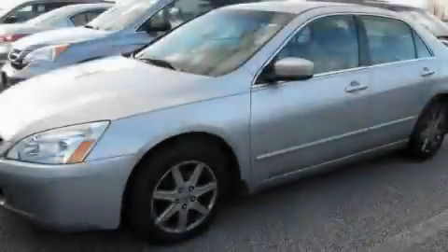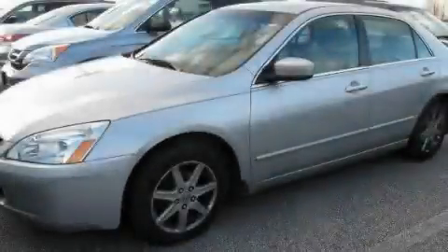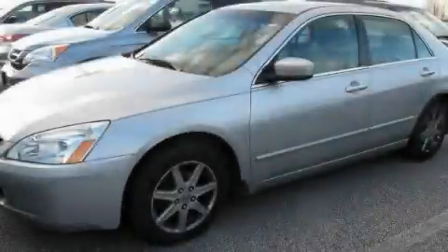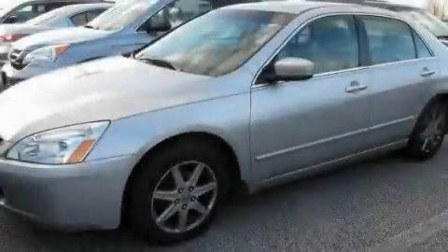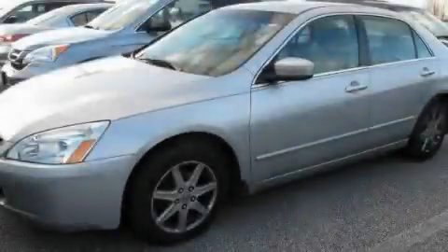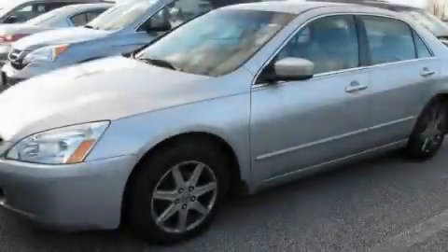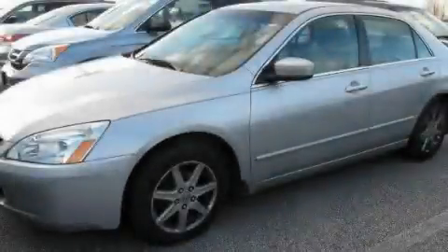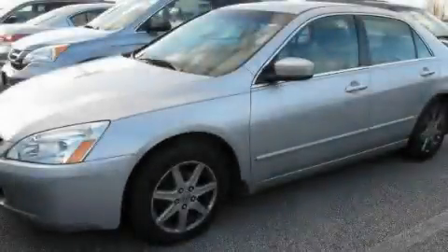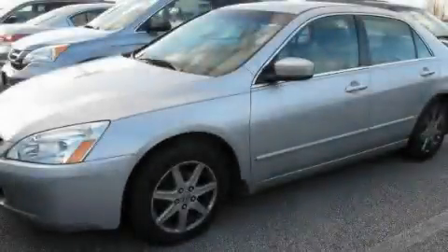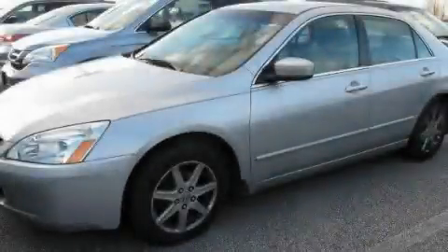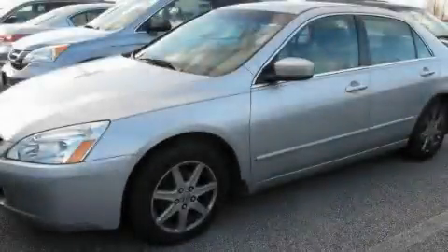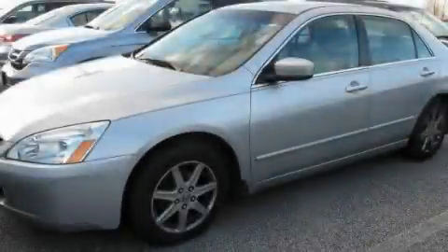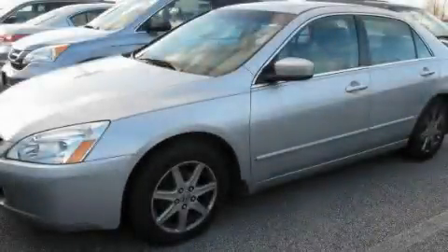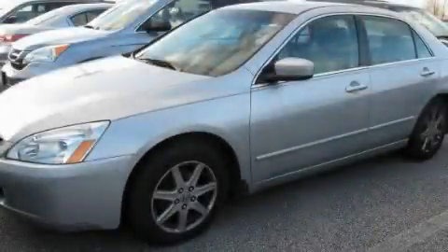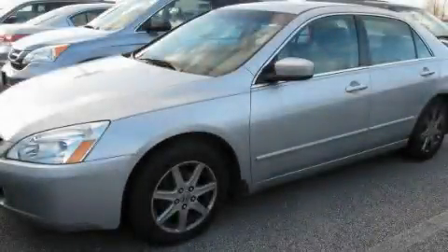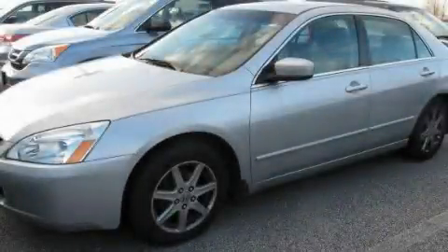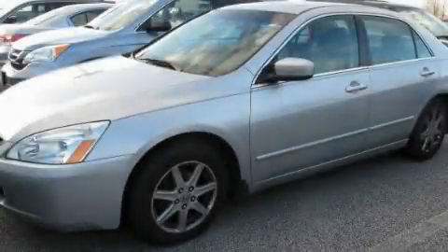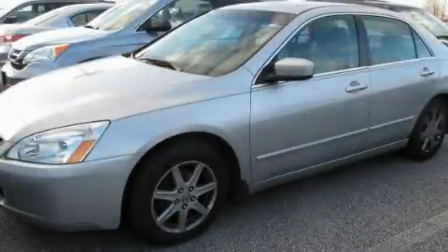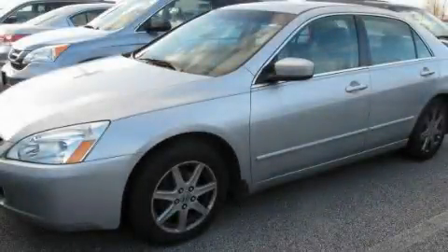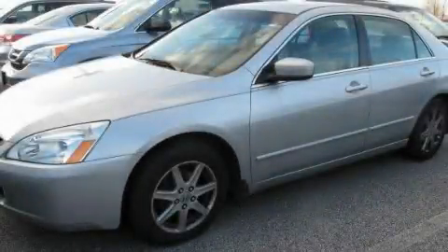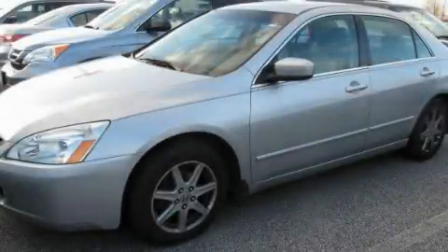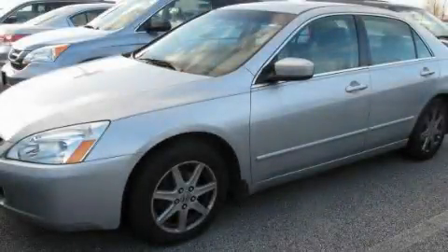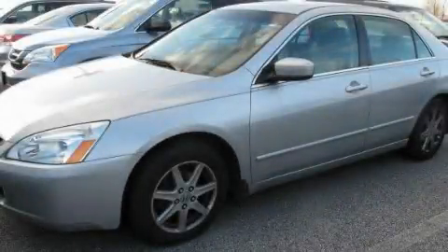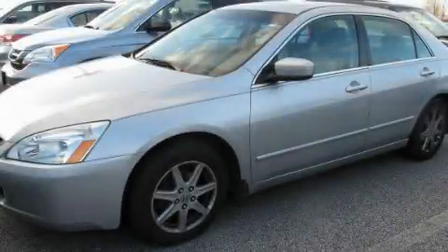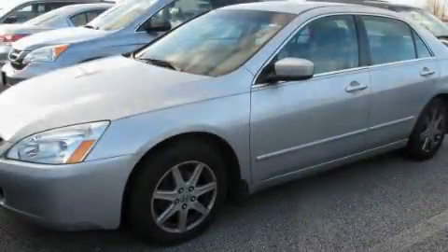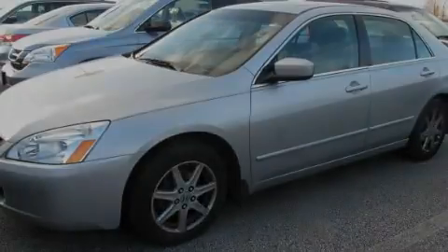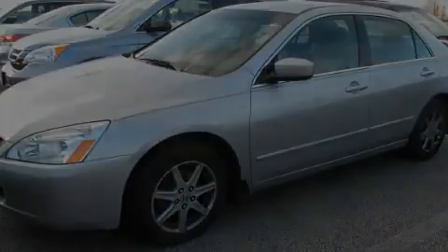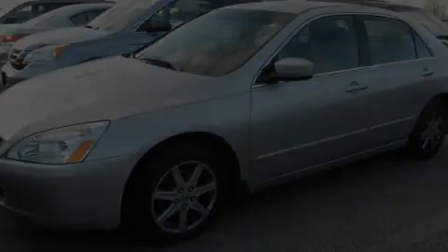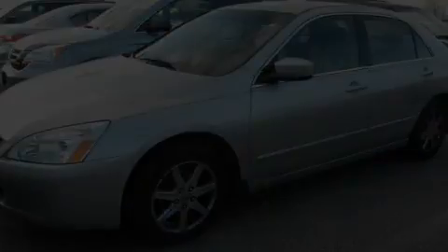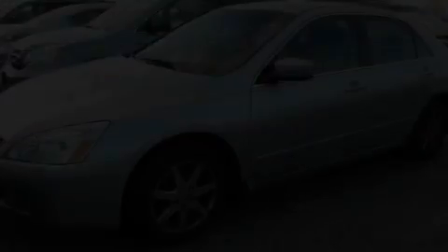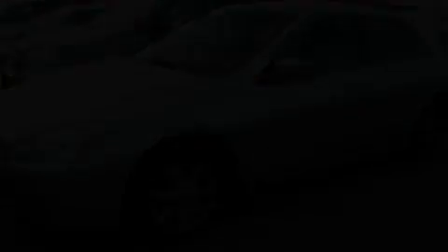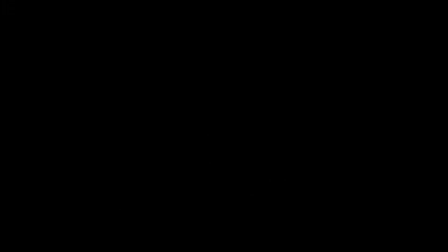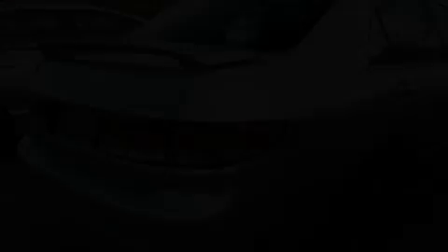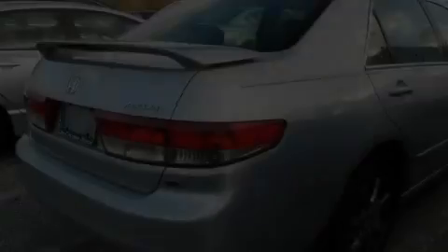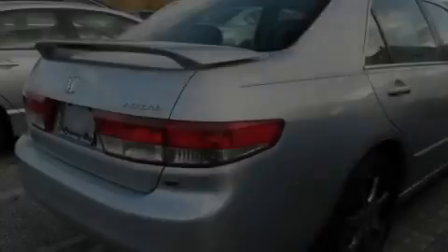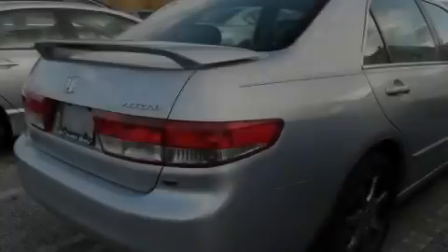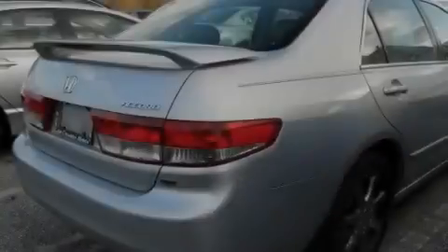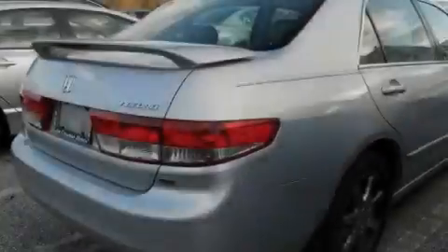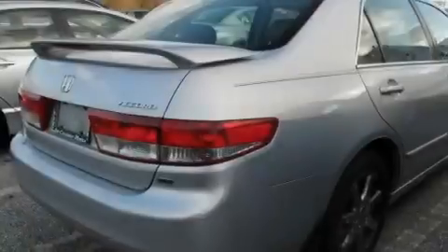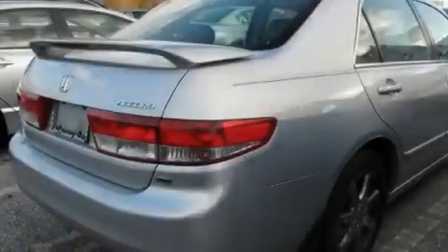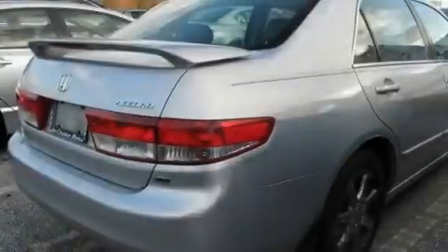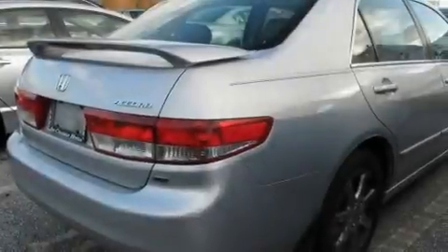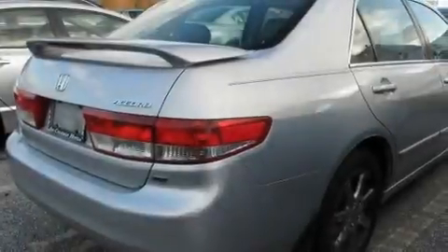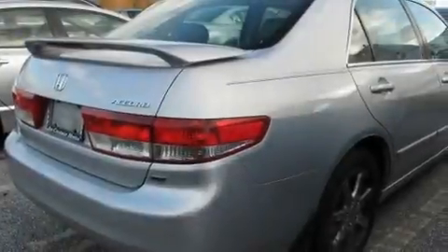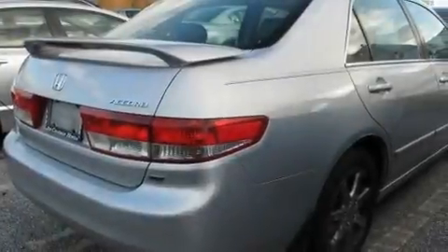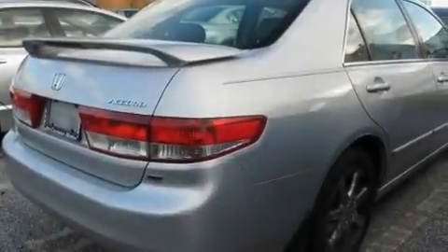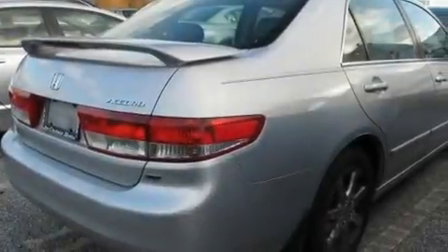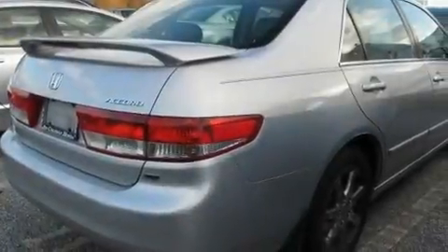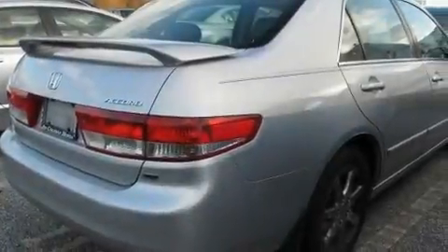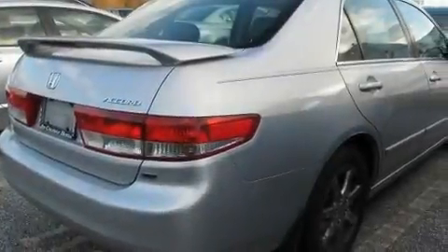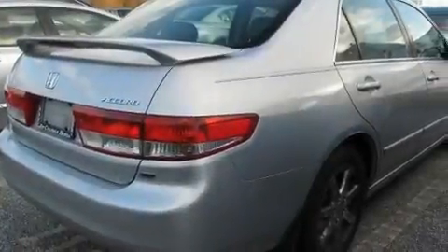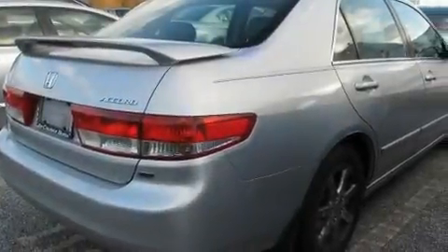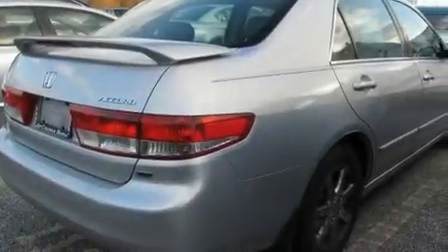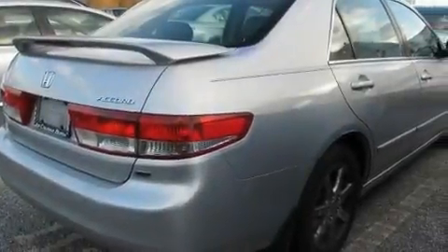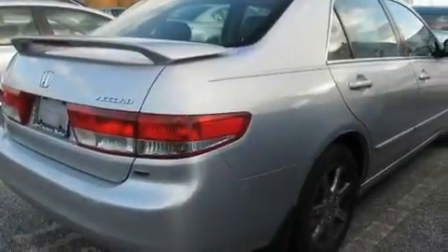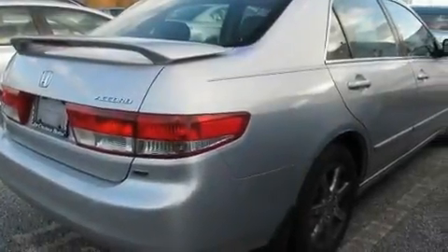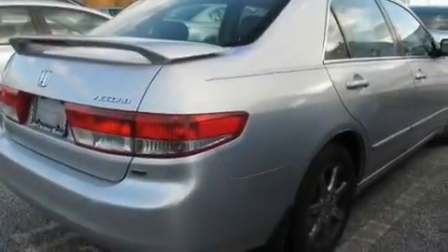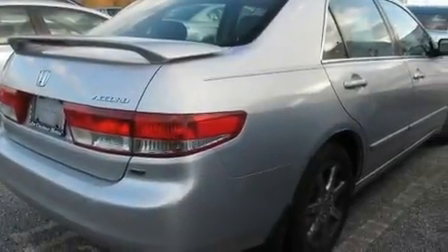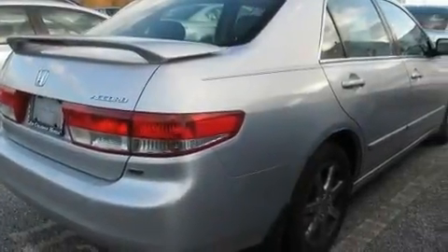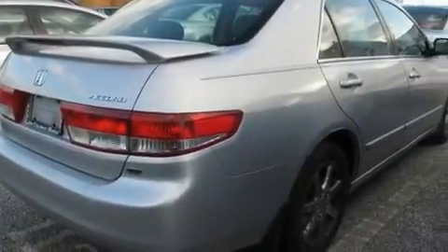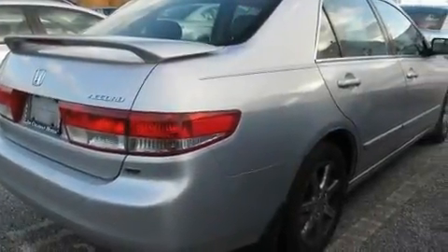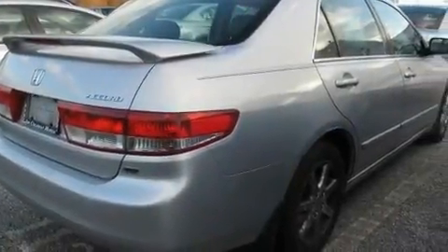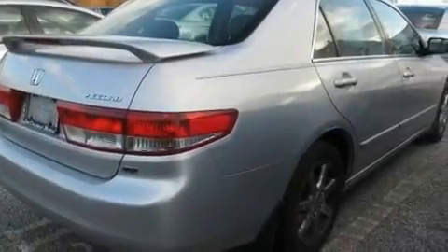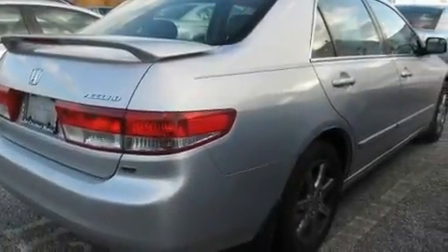This is a 2003 Honda Accord. It features a 3.0-liter six-cylinder engine and an automatic transmission.